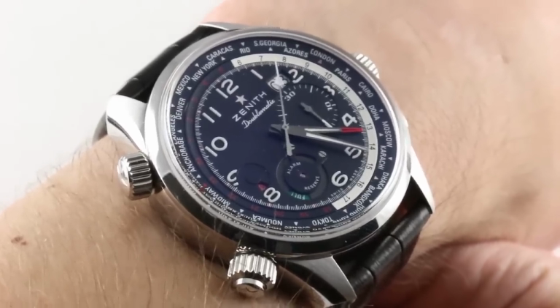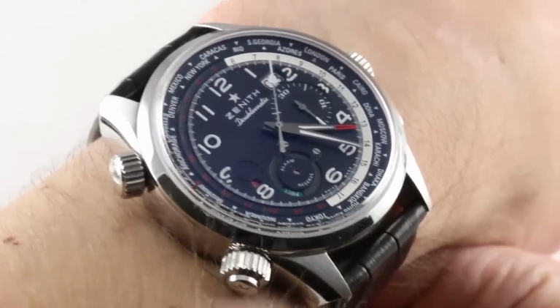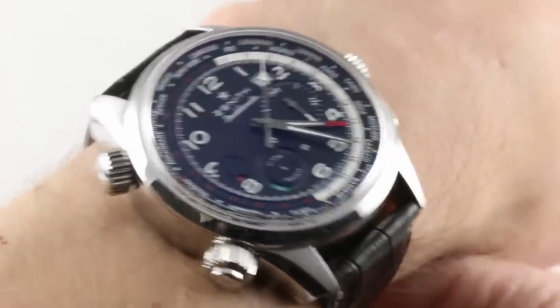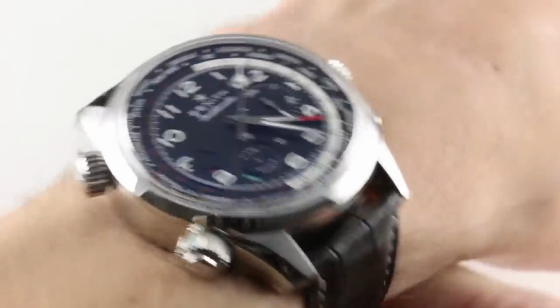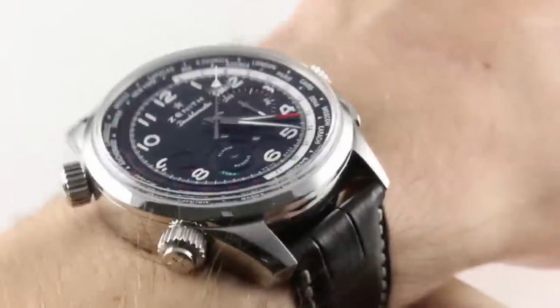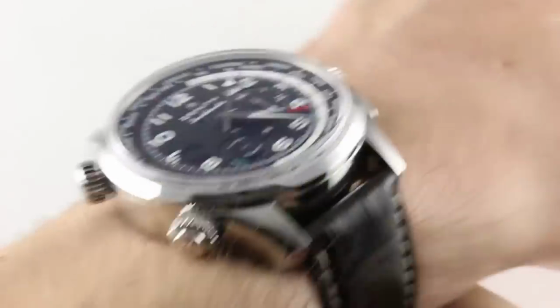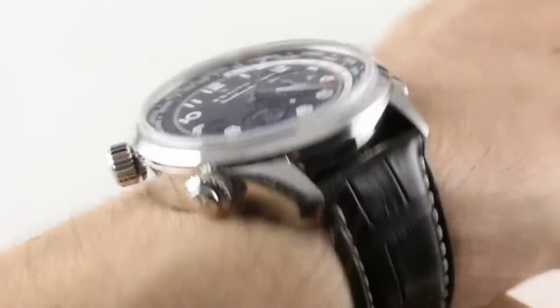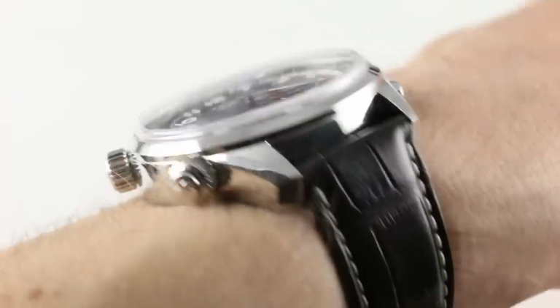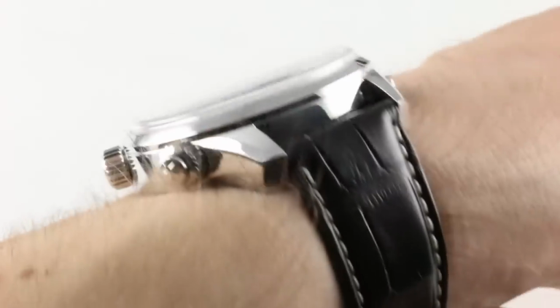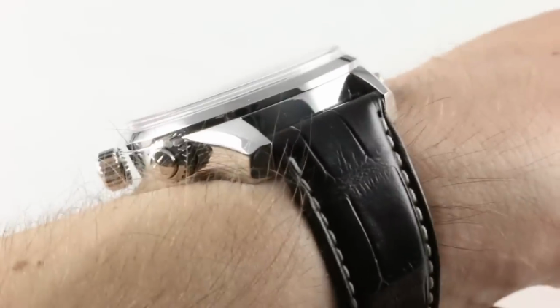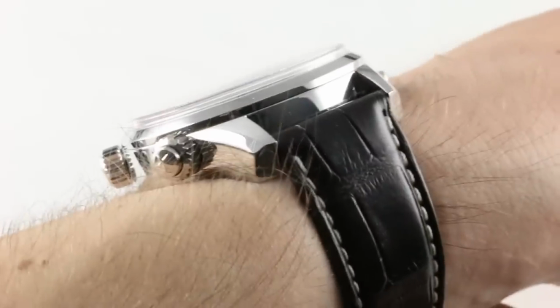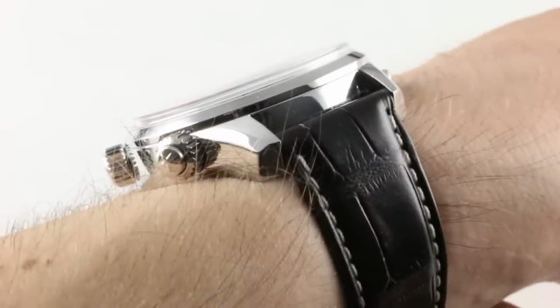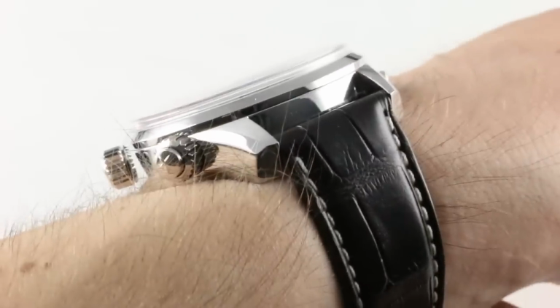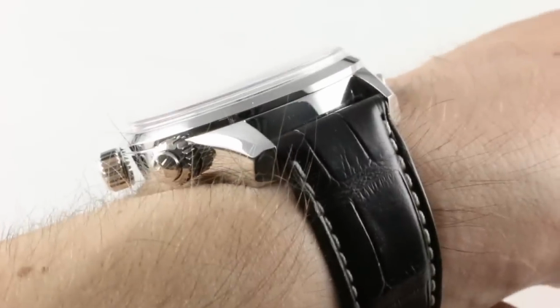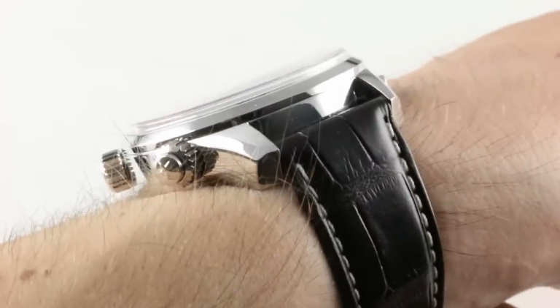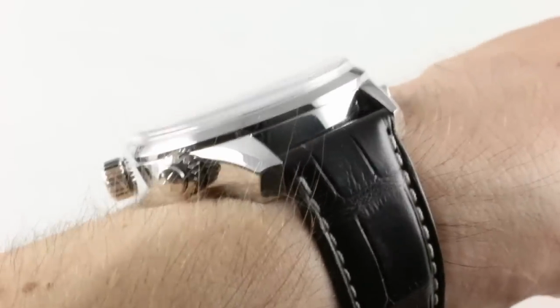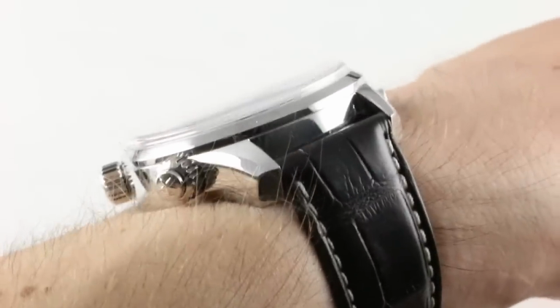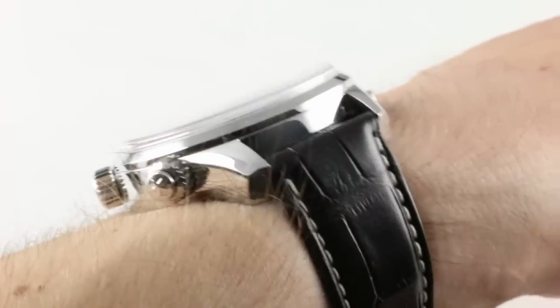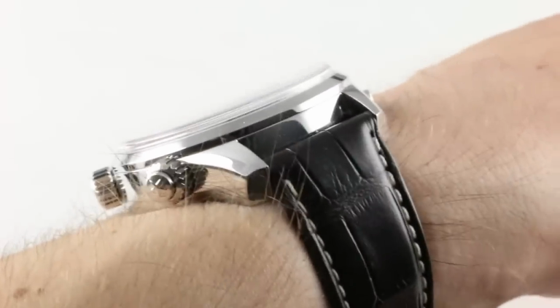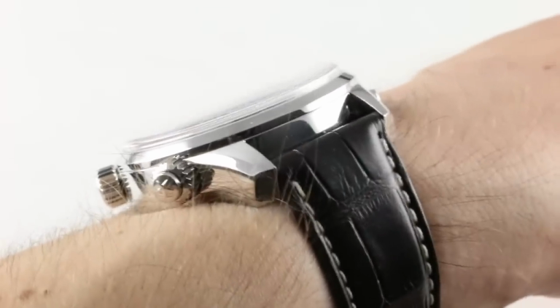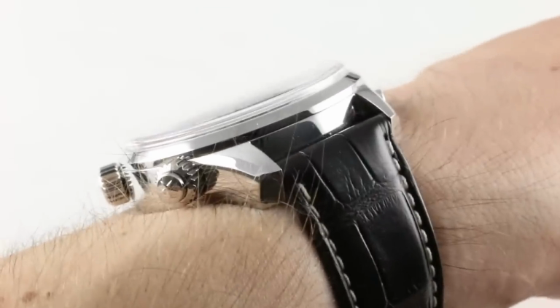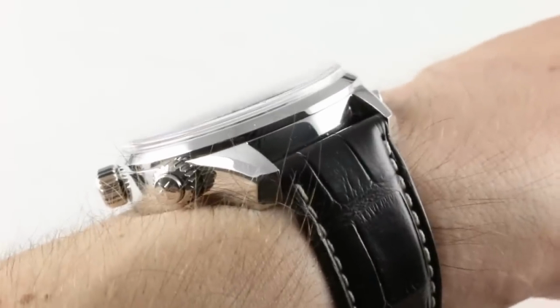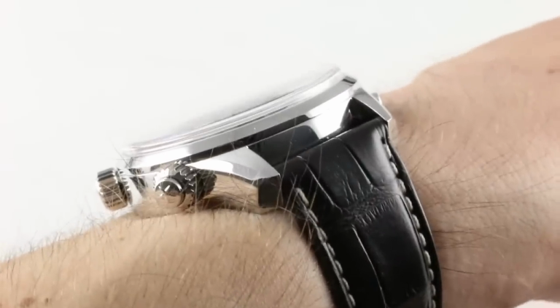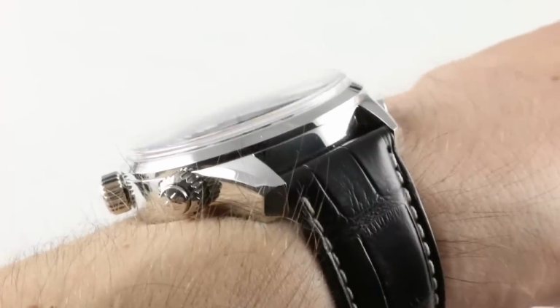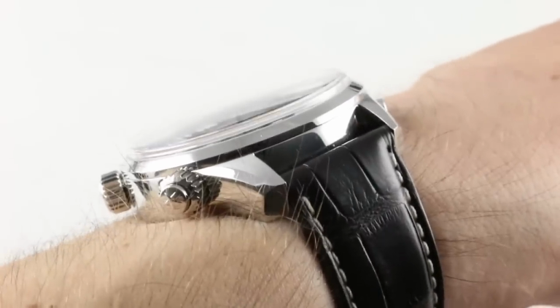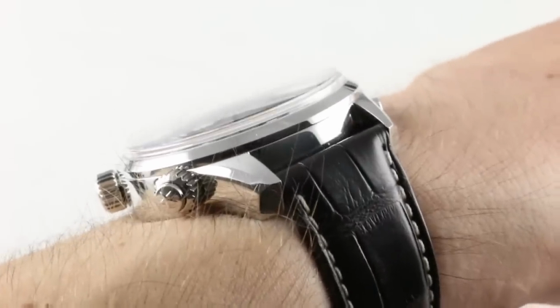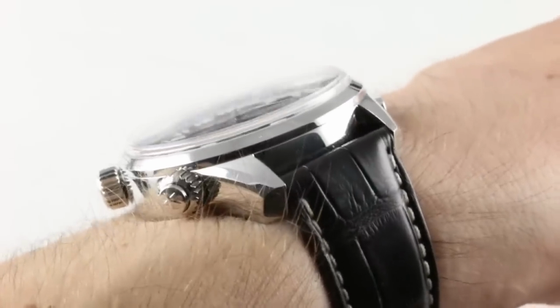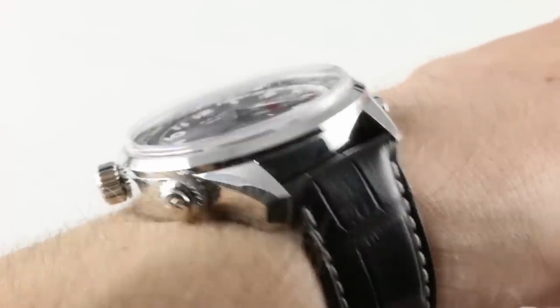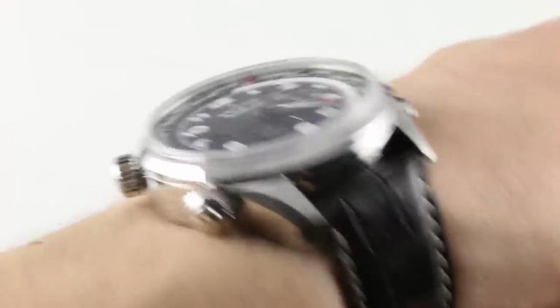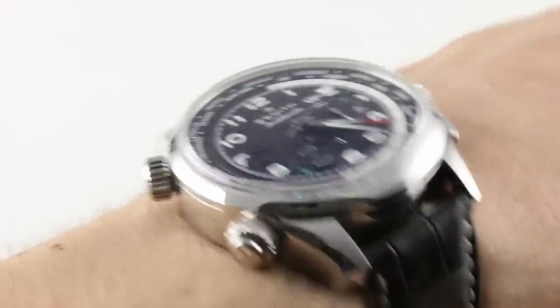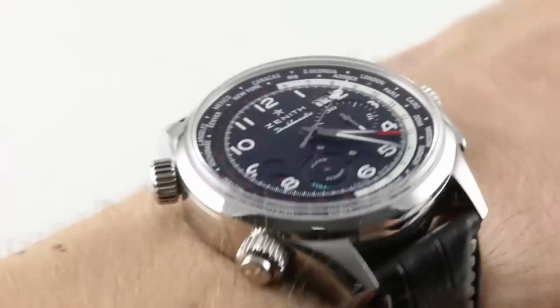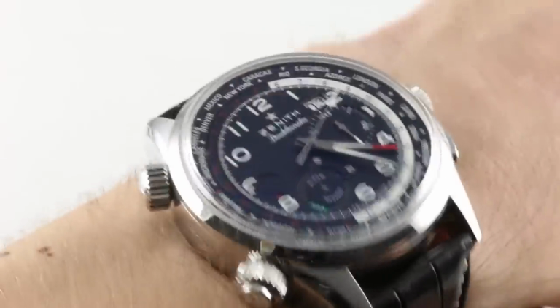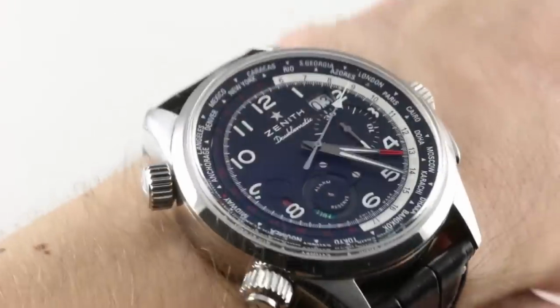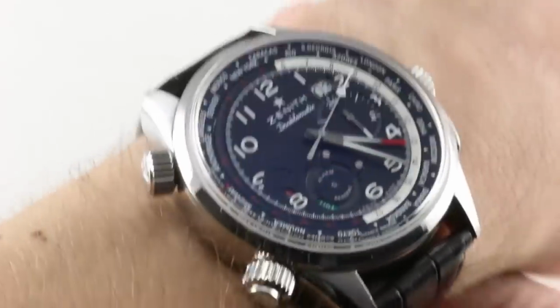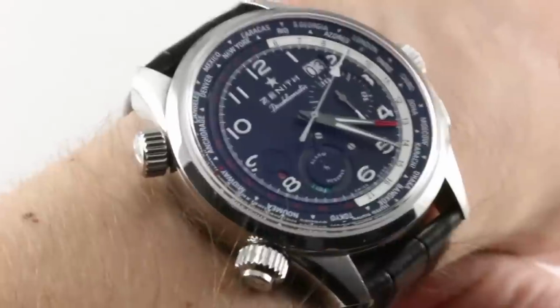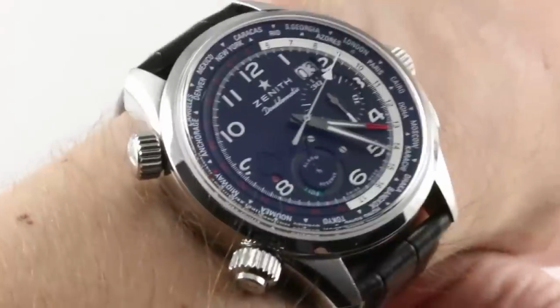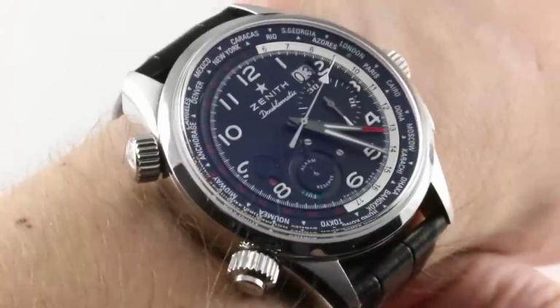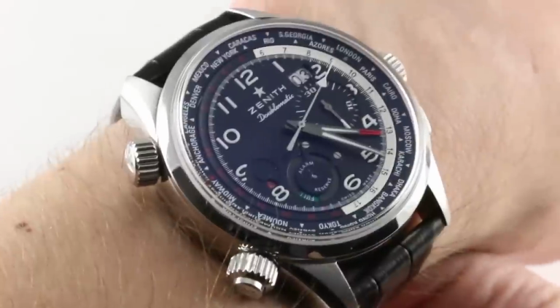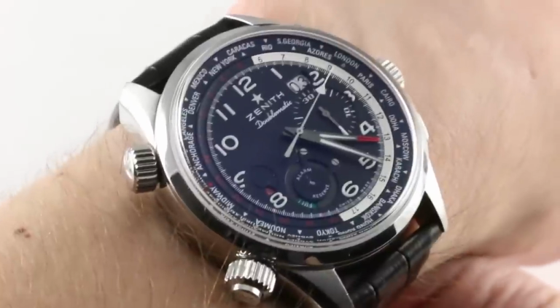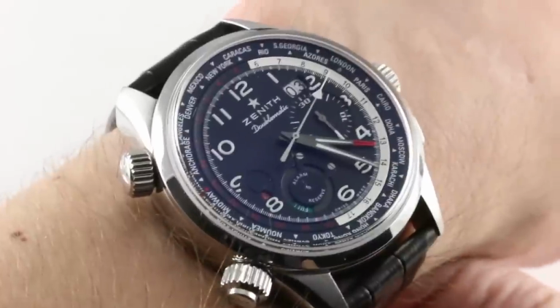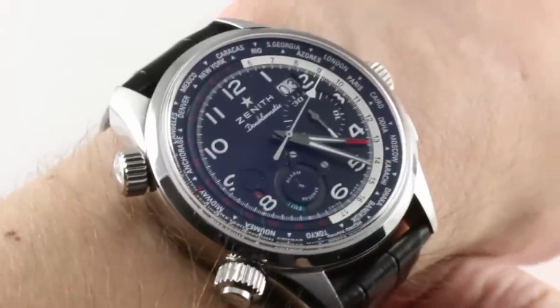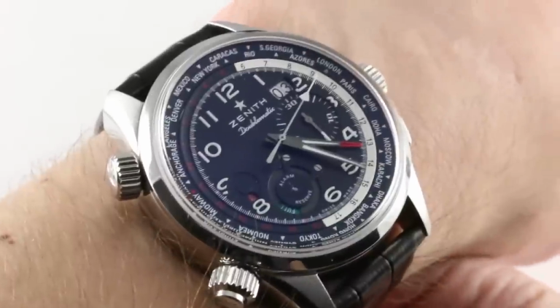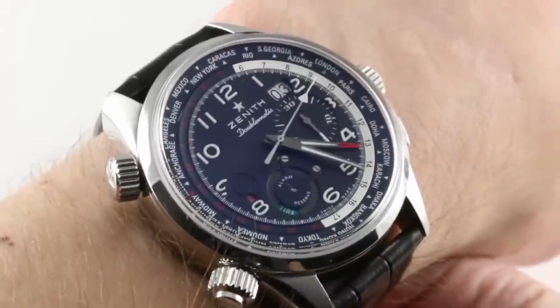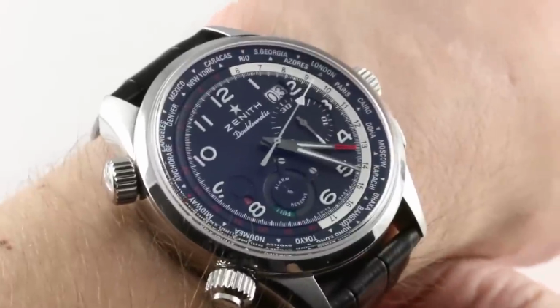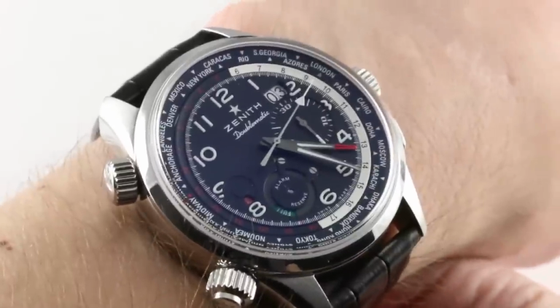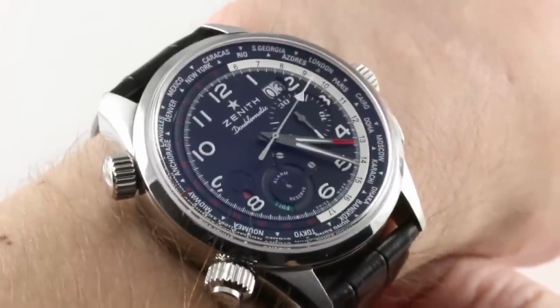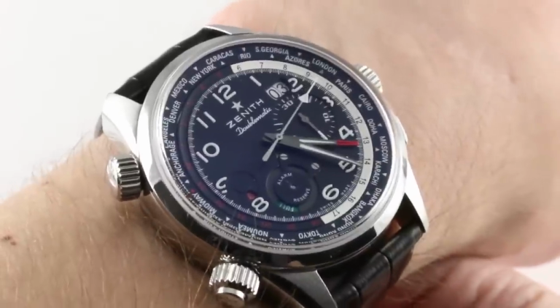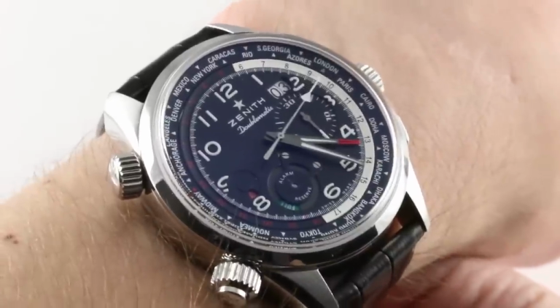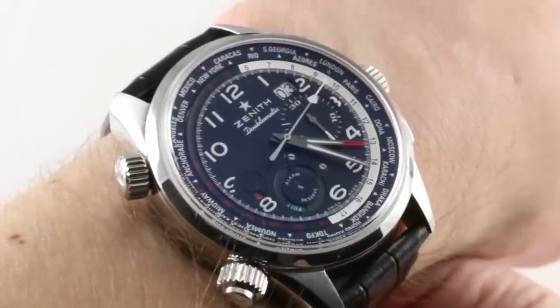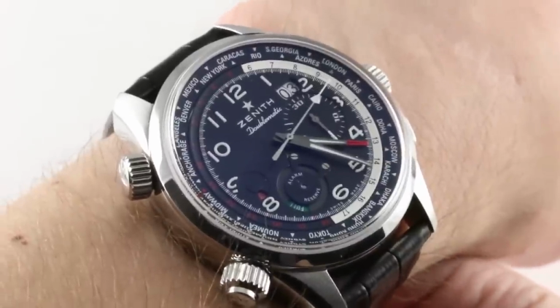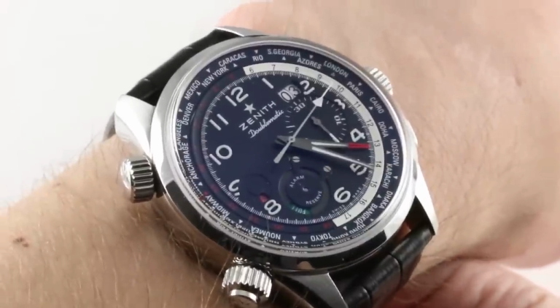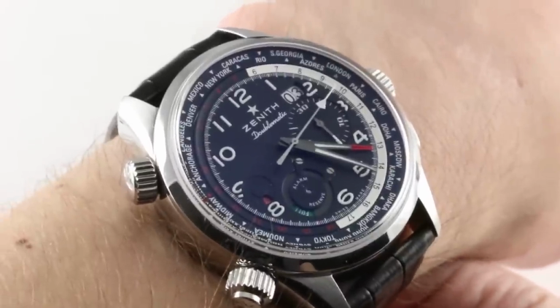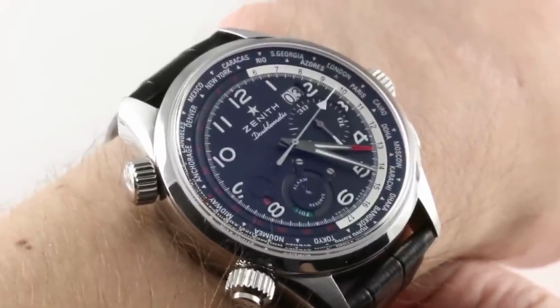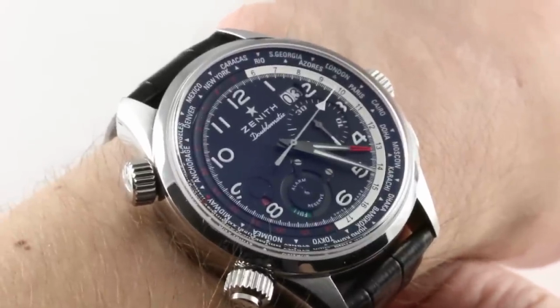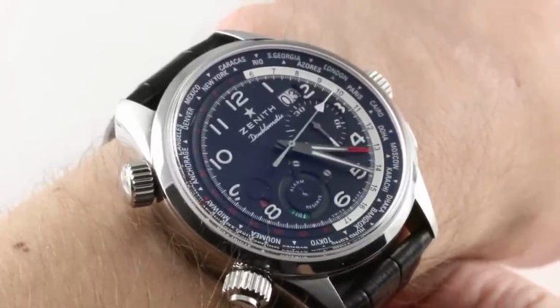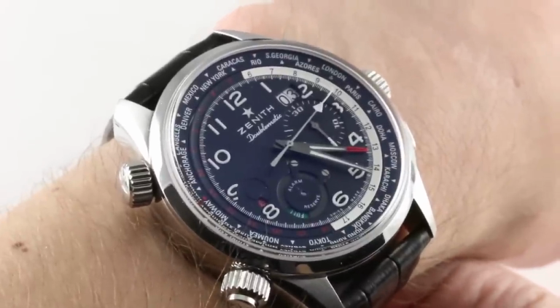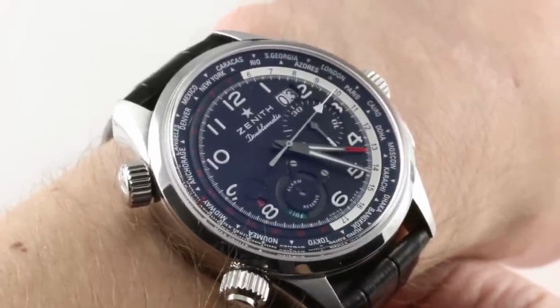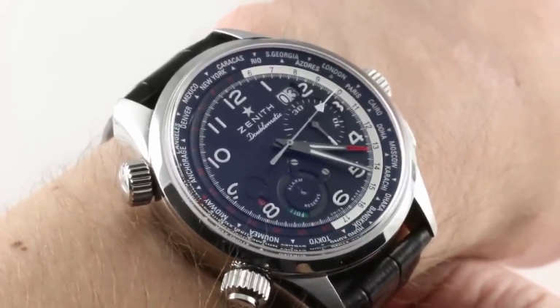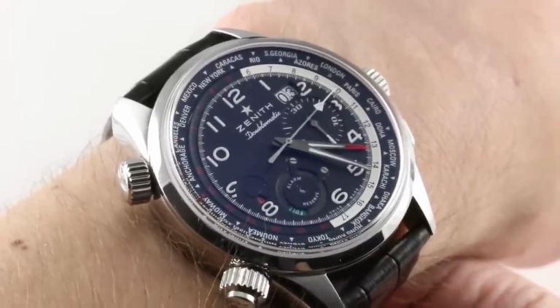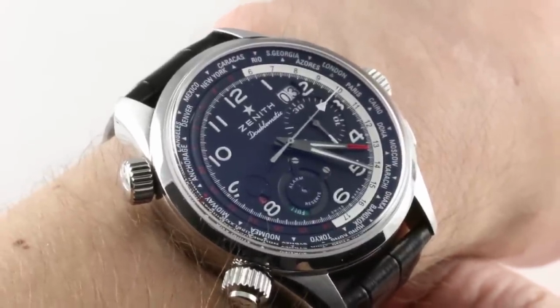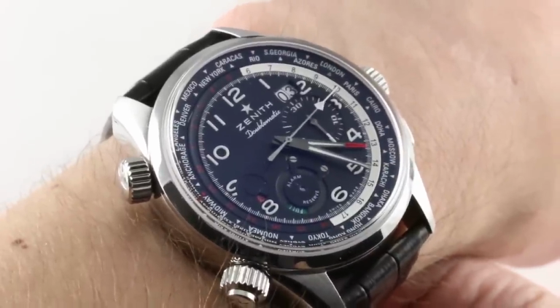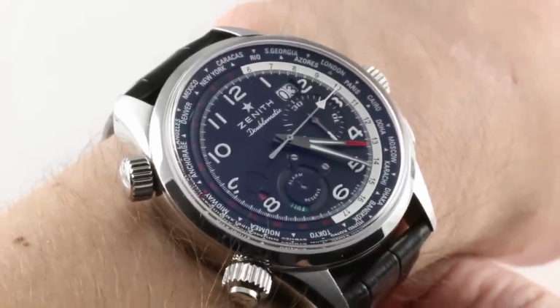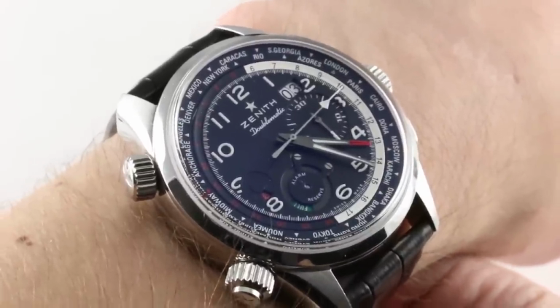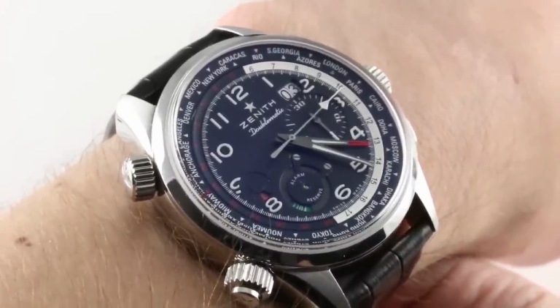If you like this watch, you can buy it. Trade and sell luxury watches on thewatchbox.com 24 hours a day and globally.